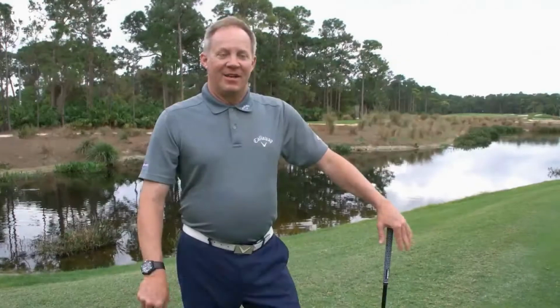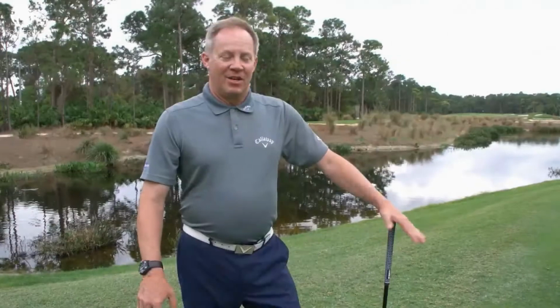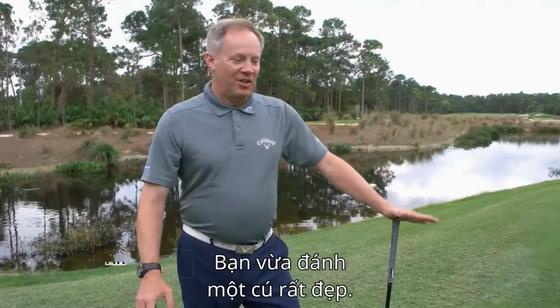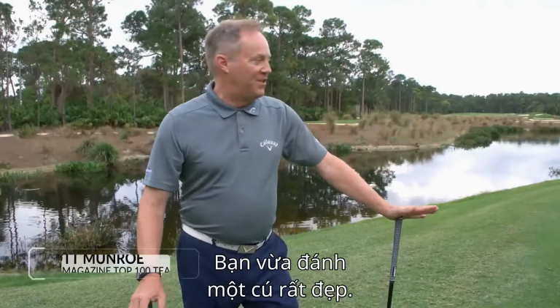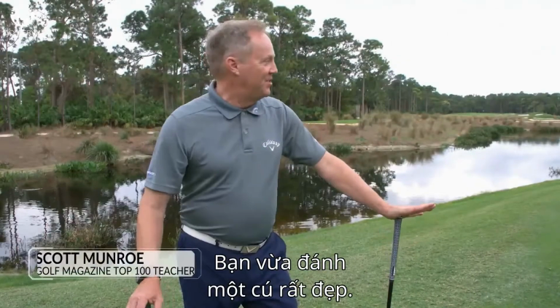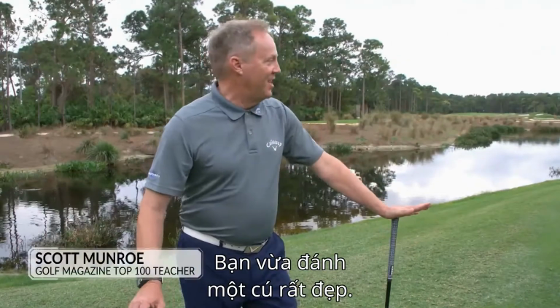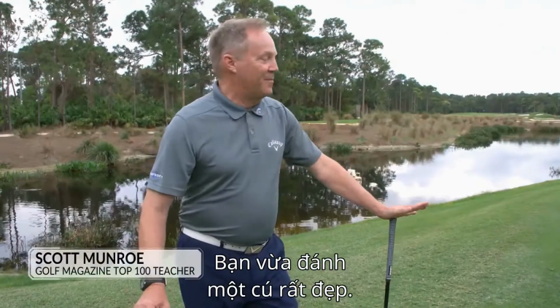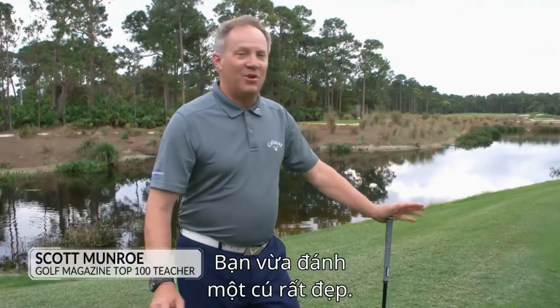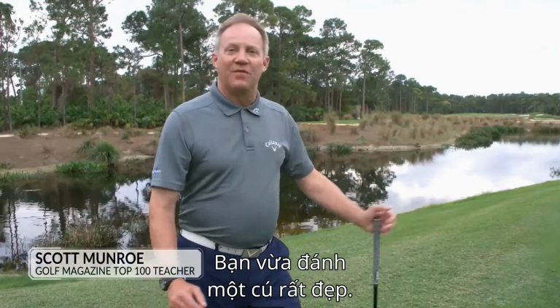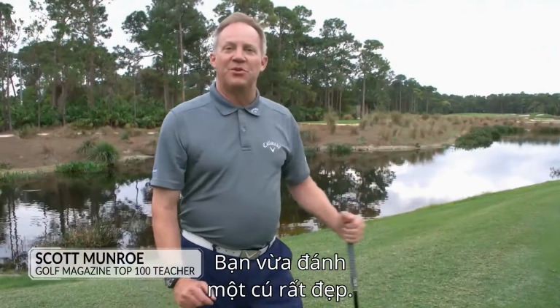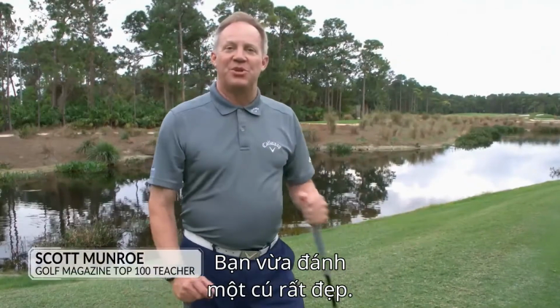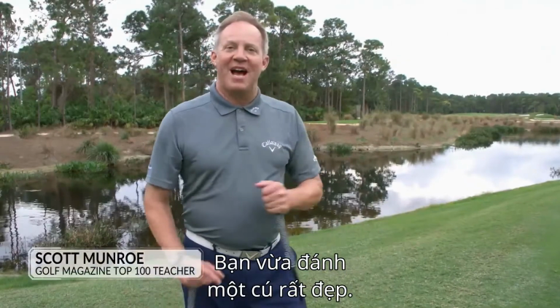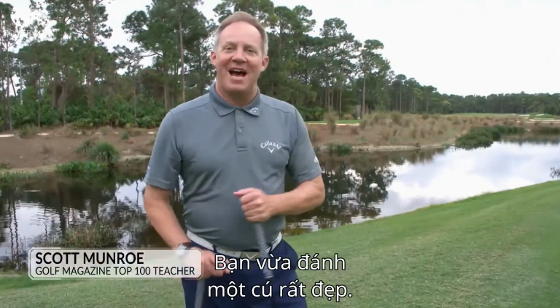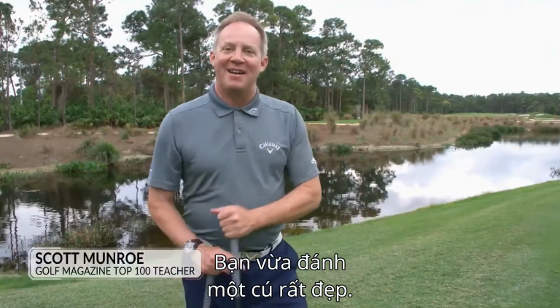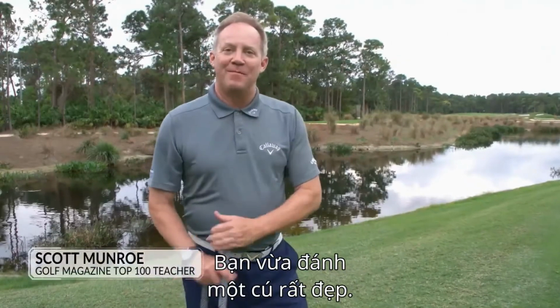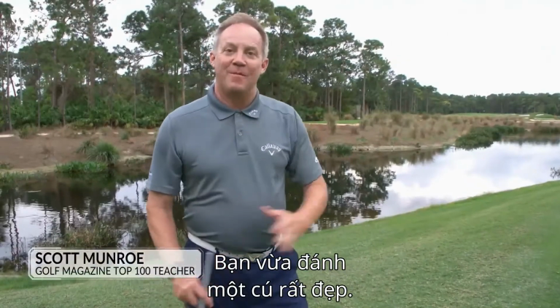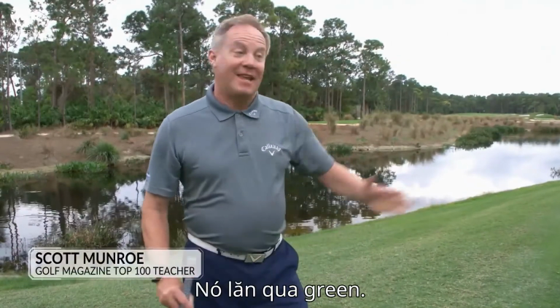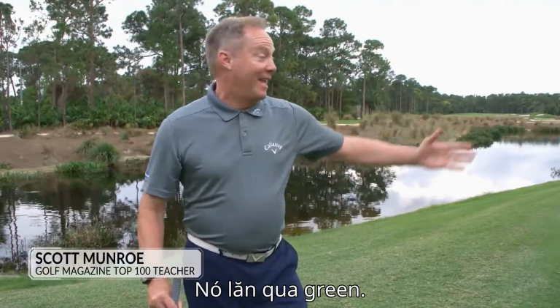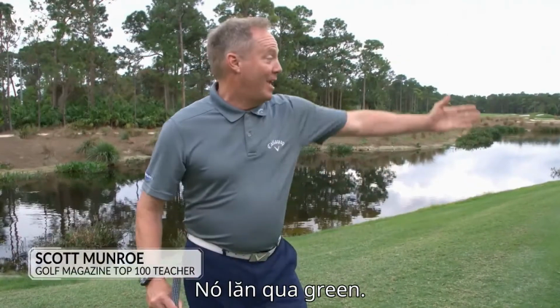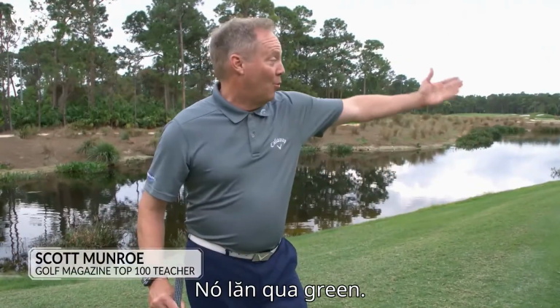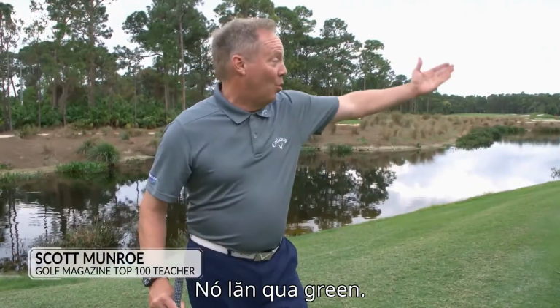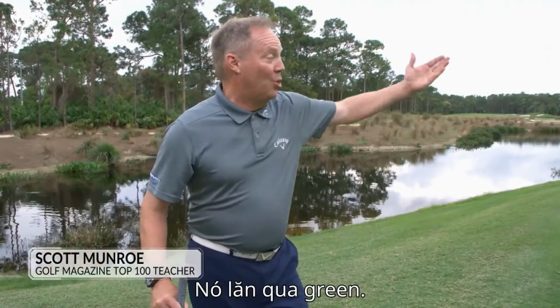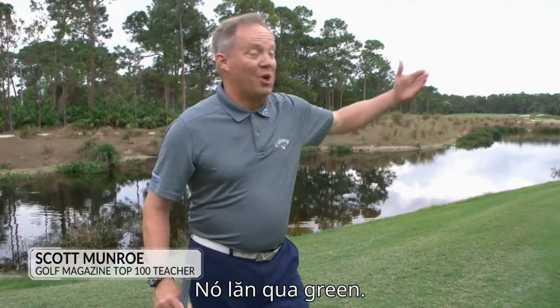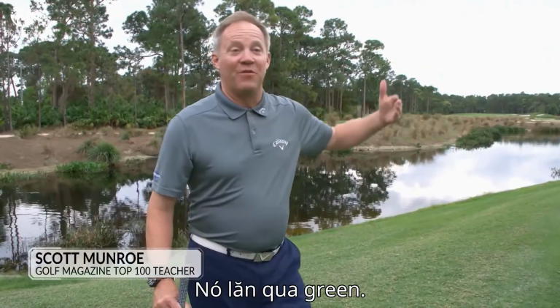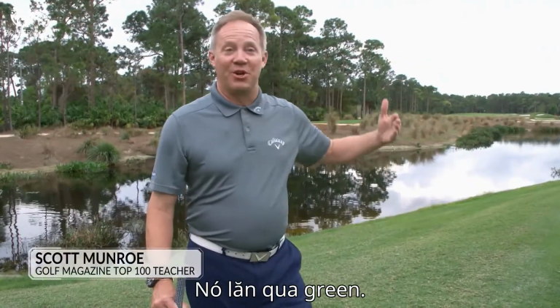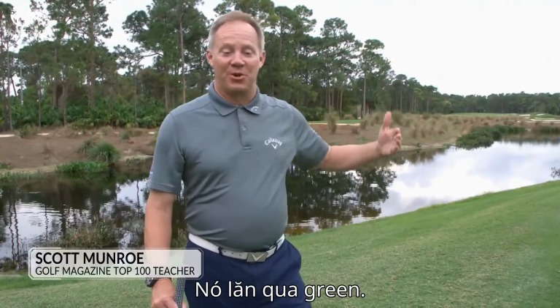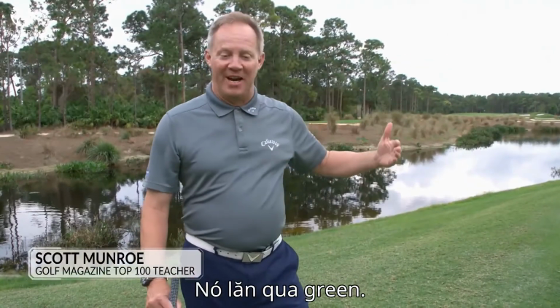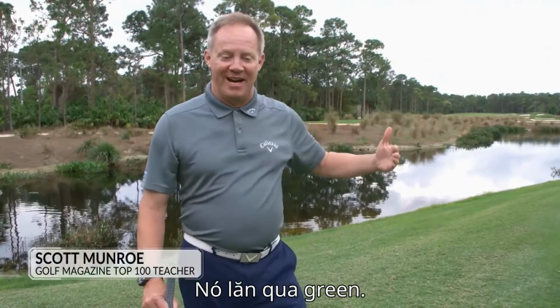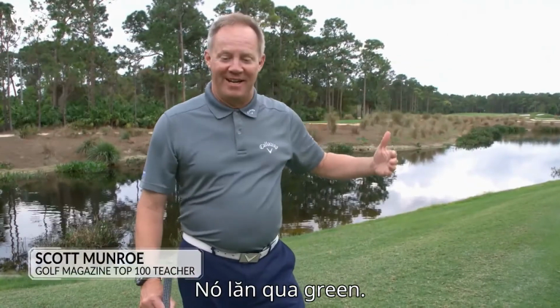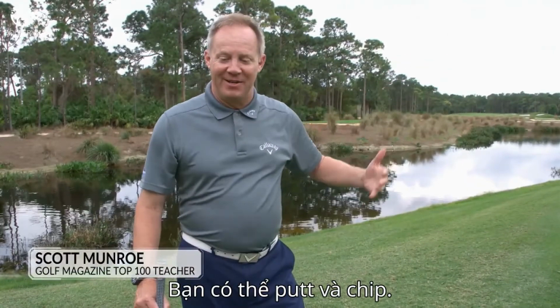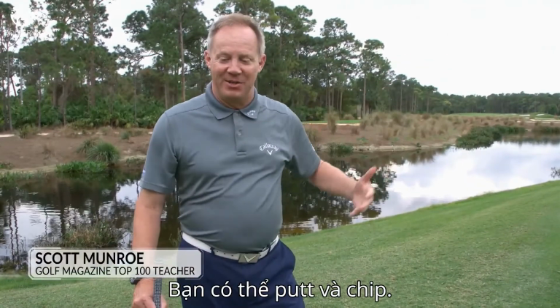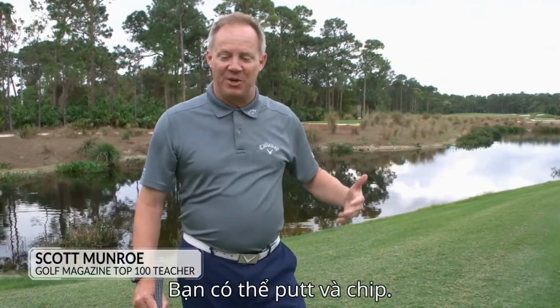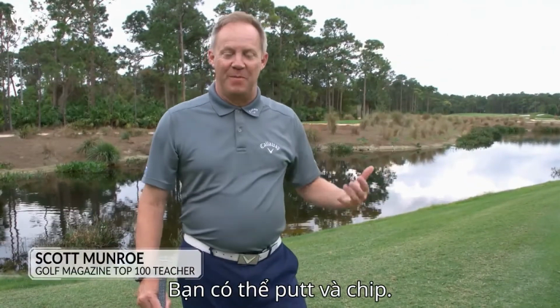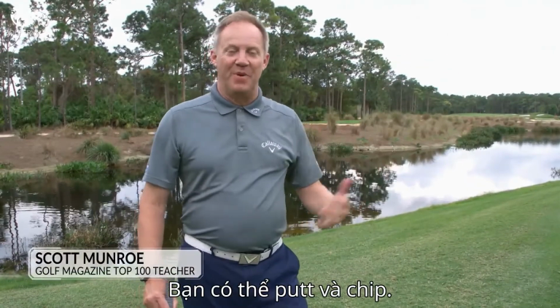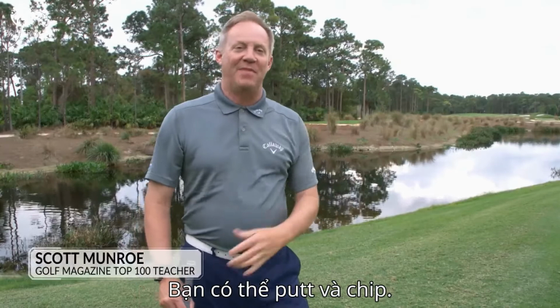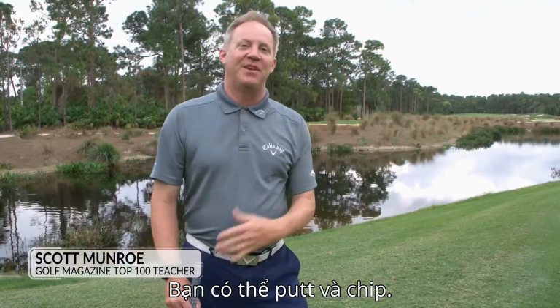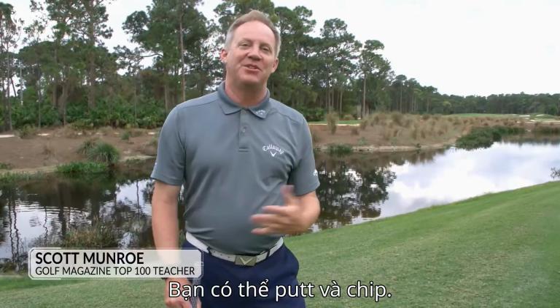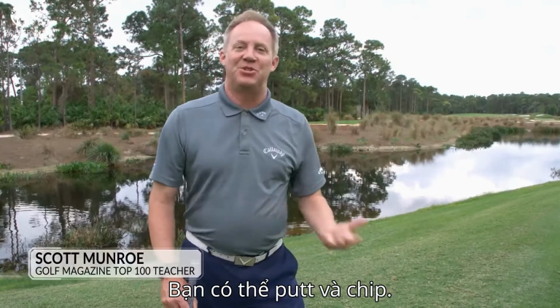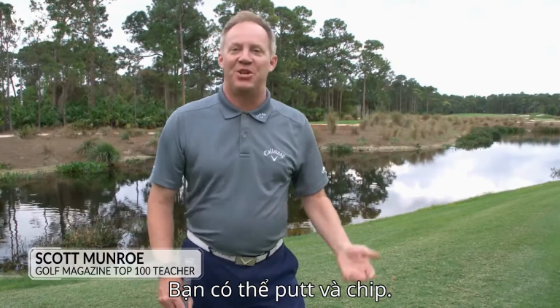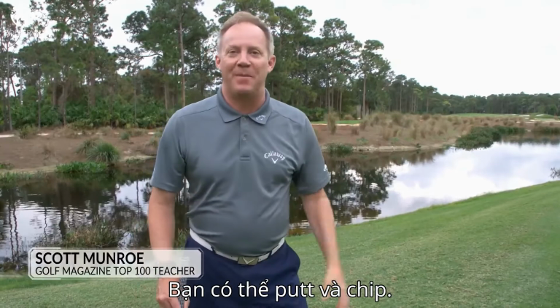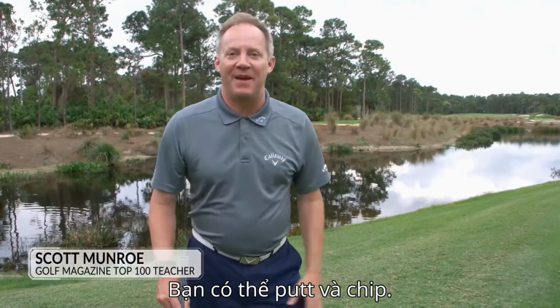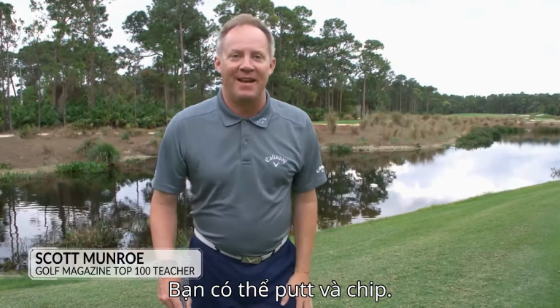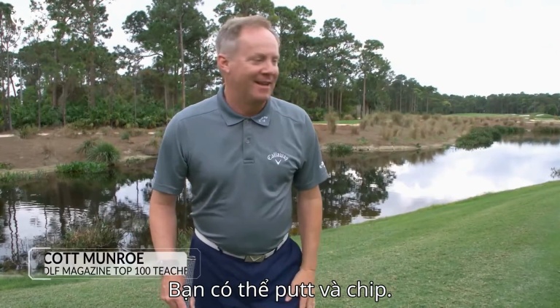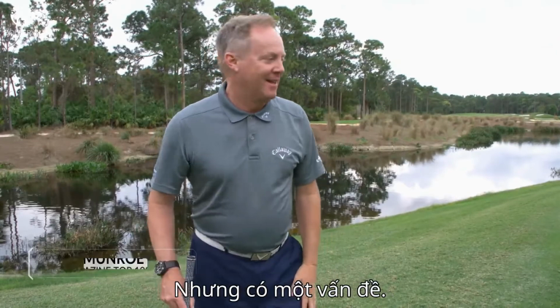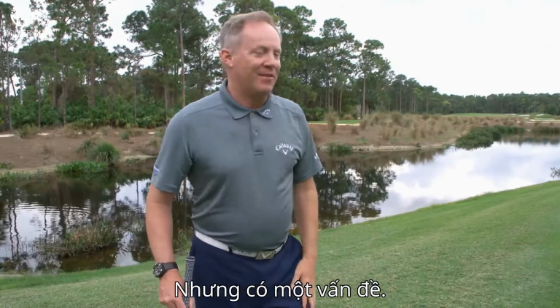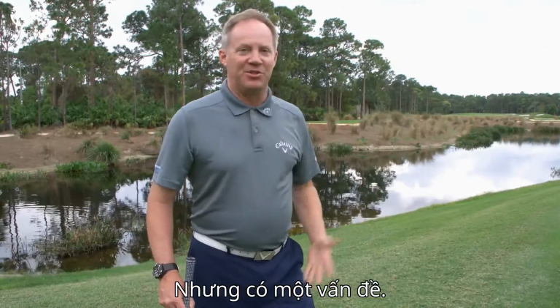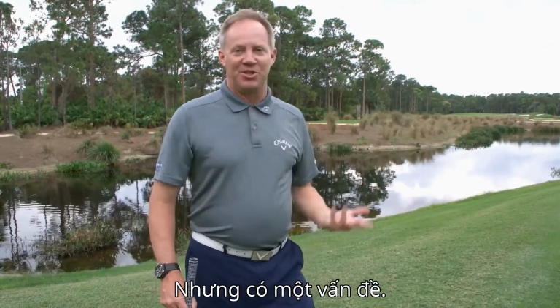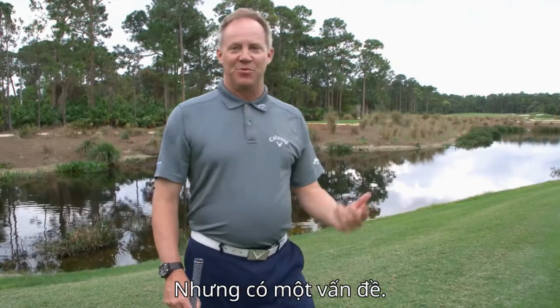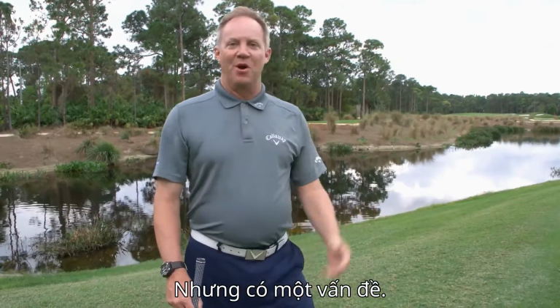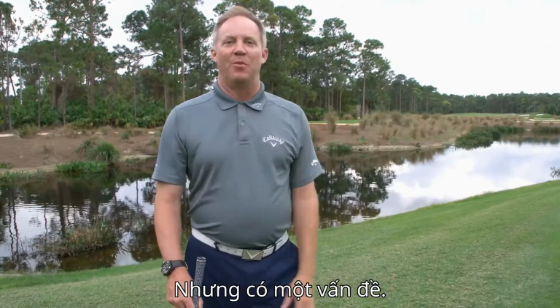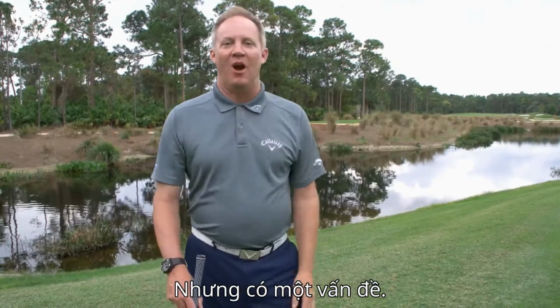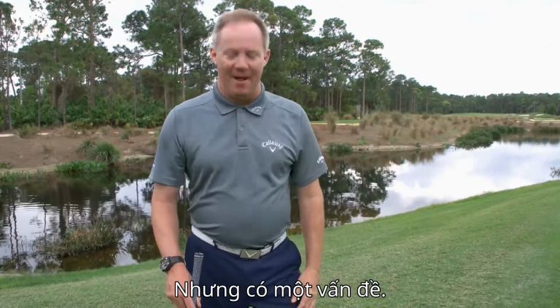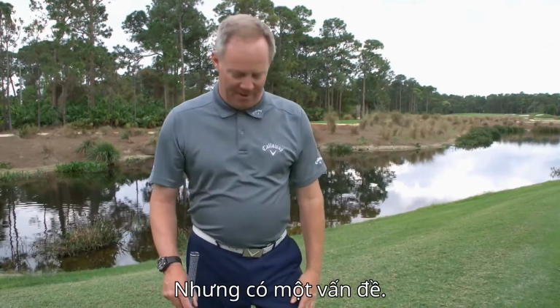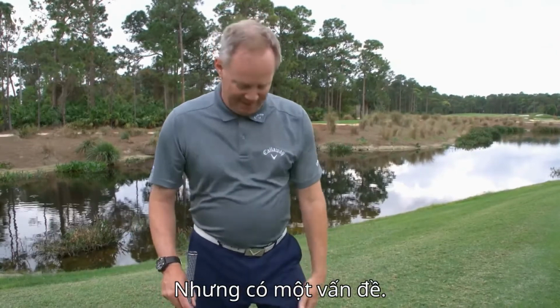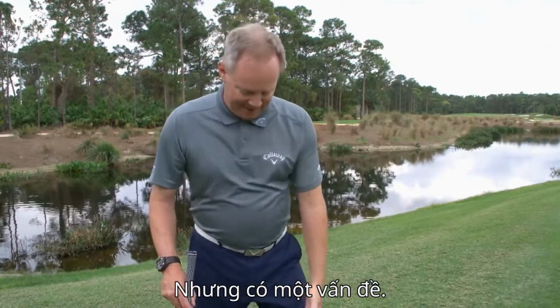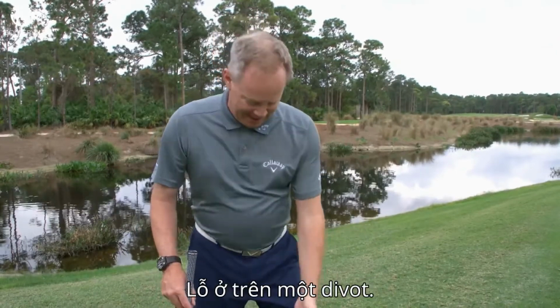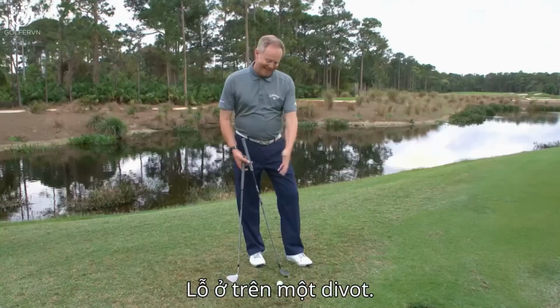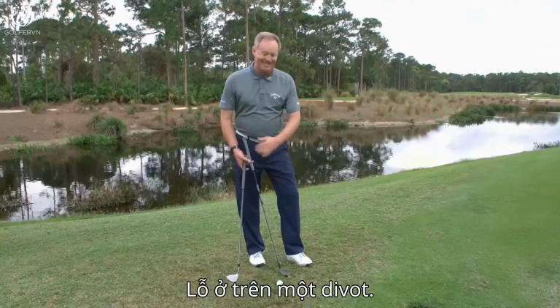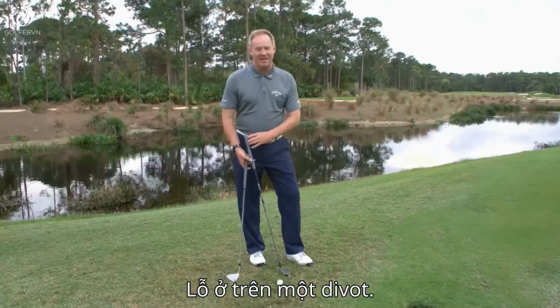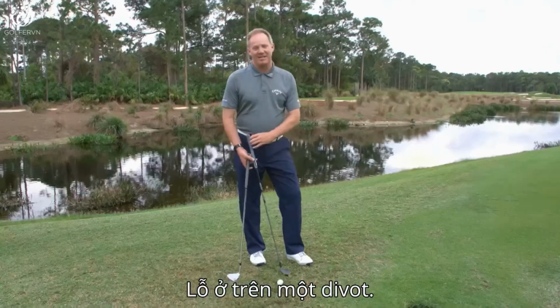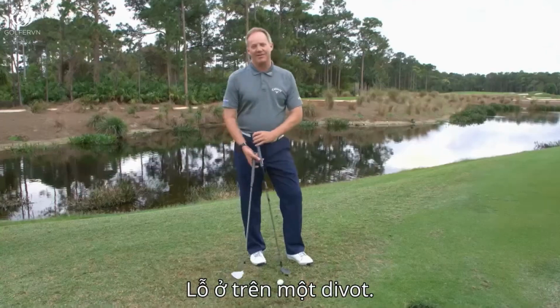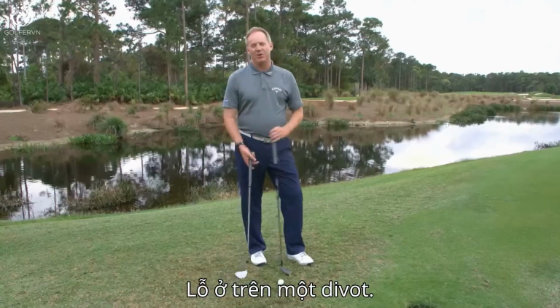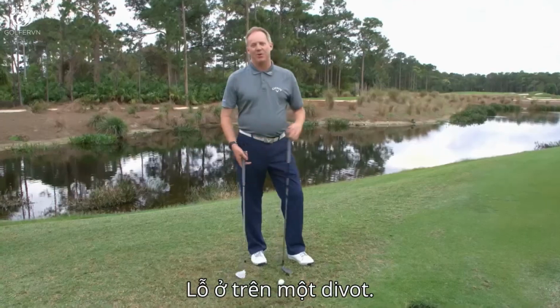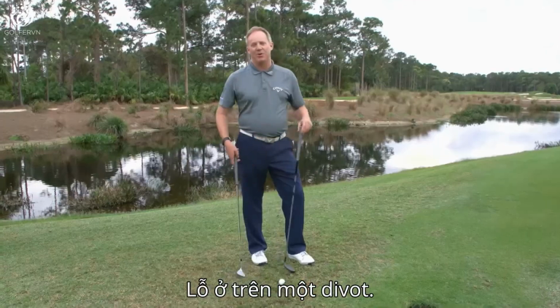You just hit a beautiful shot. It rolled over the green. You could putt this, chip it. There's just one problem — it's in a divot hole.